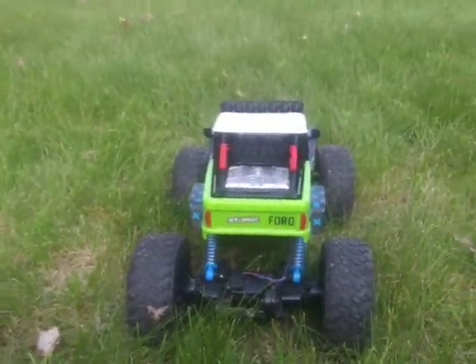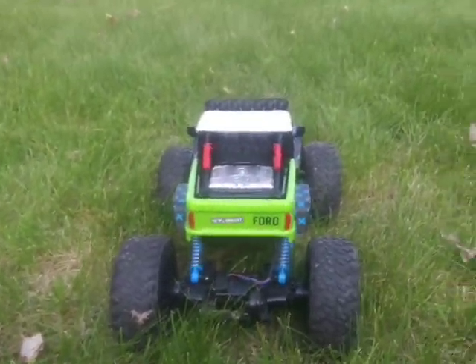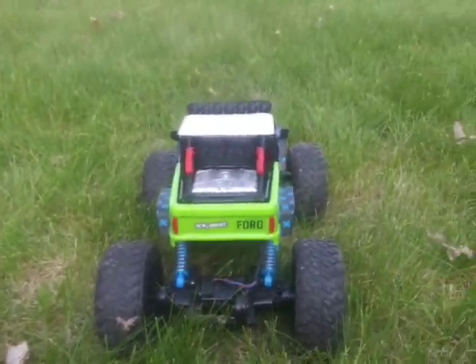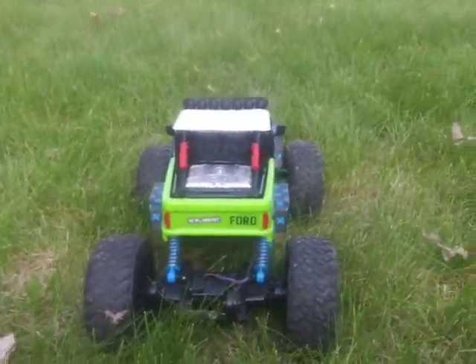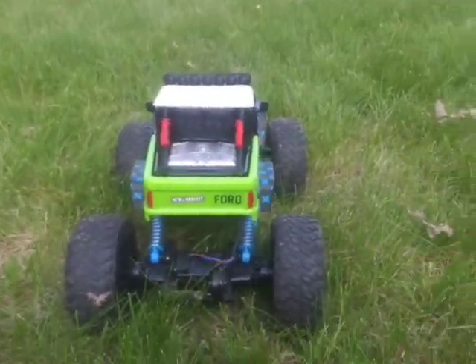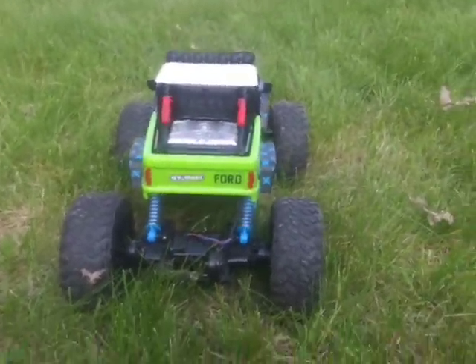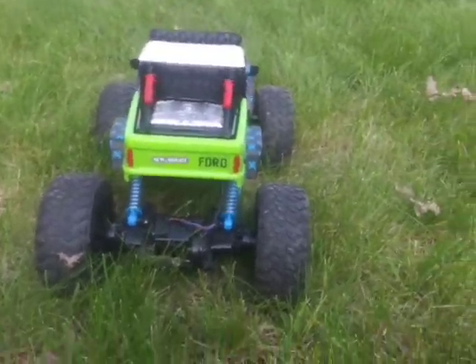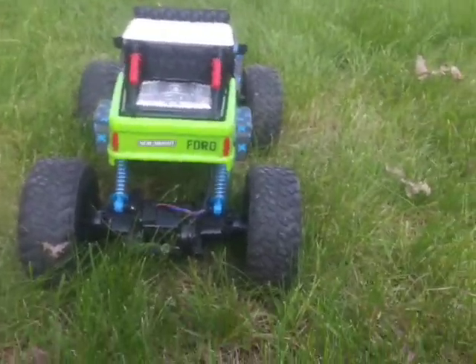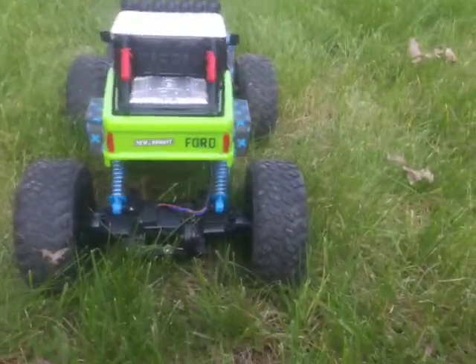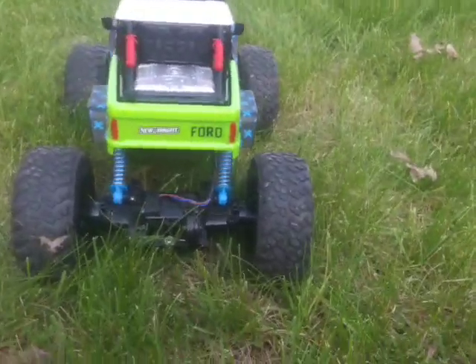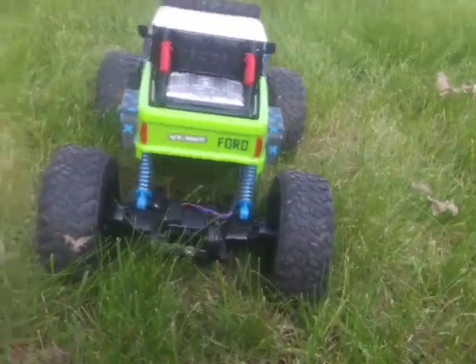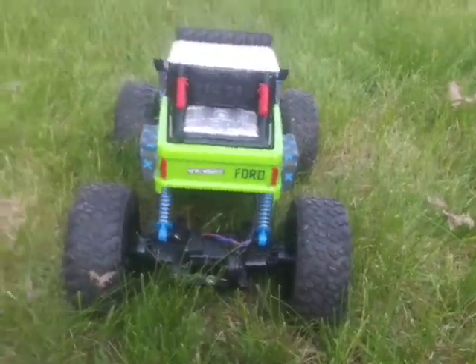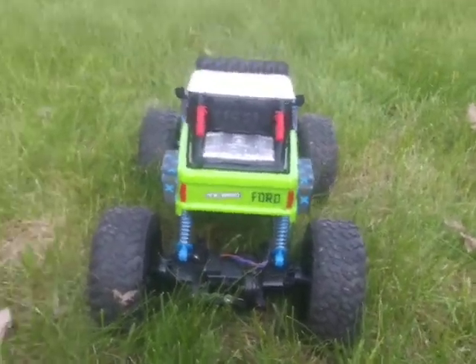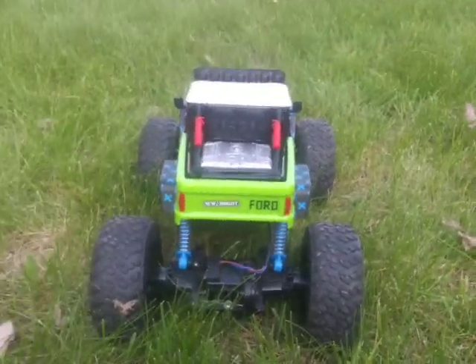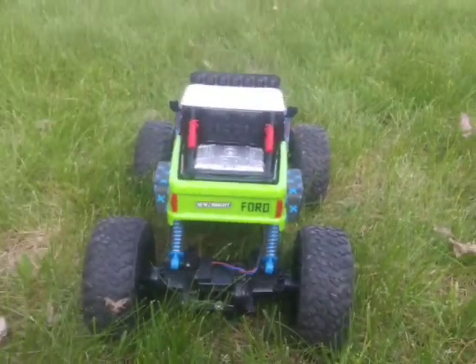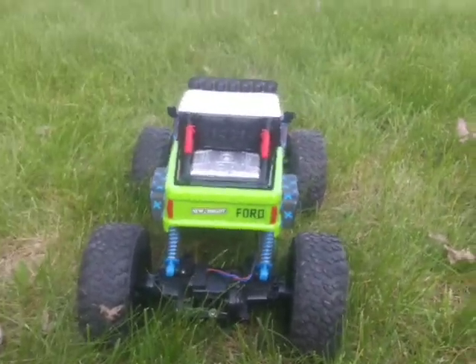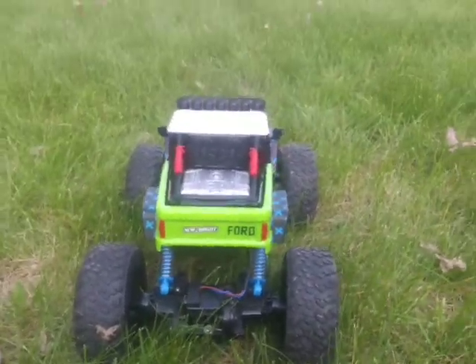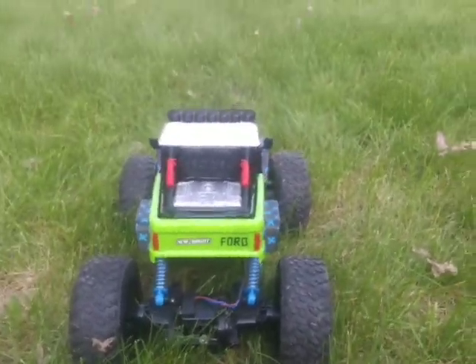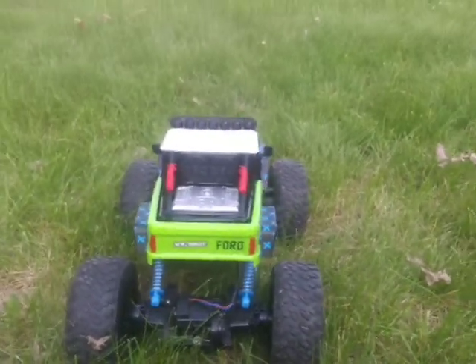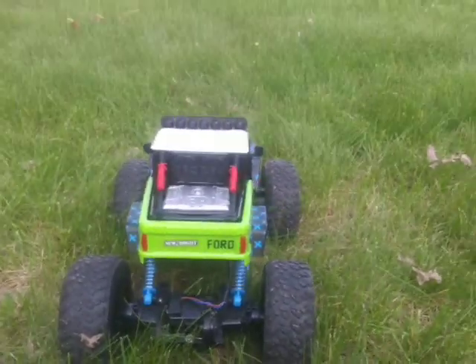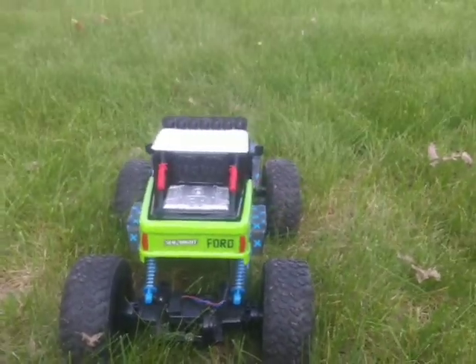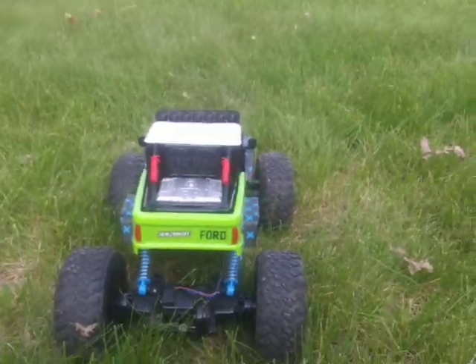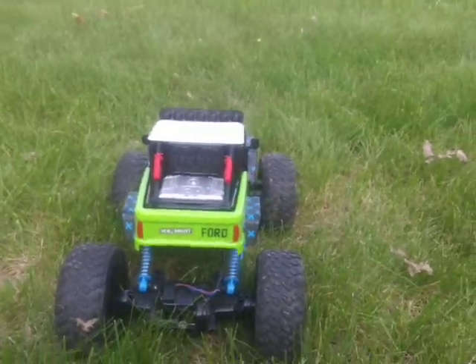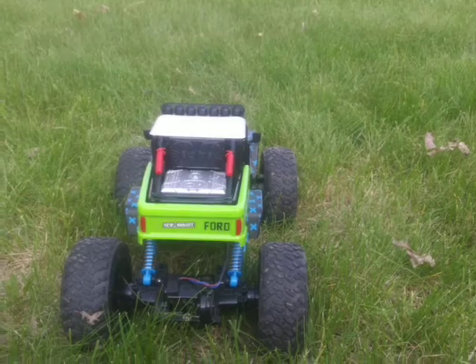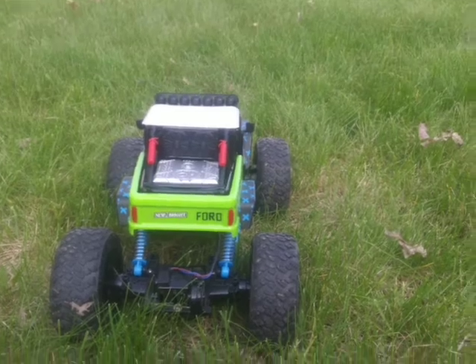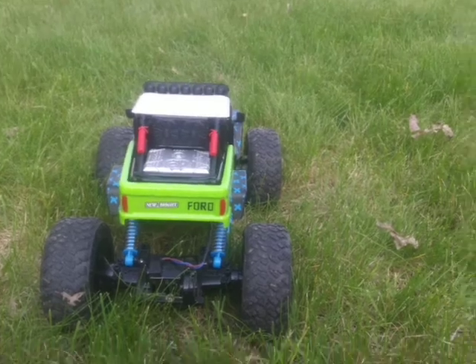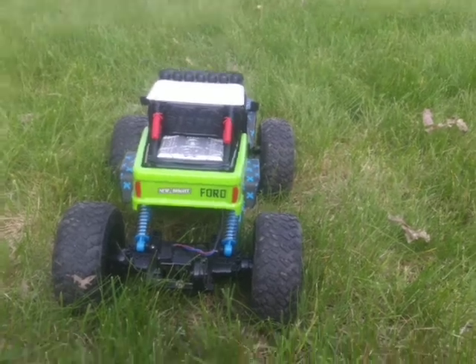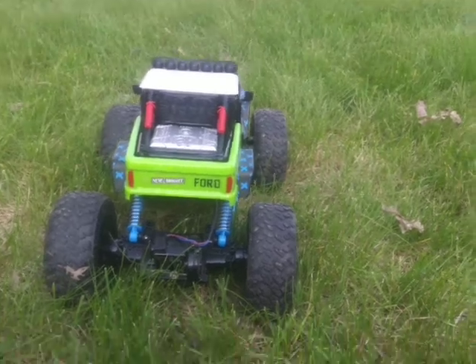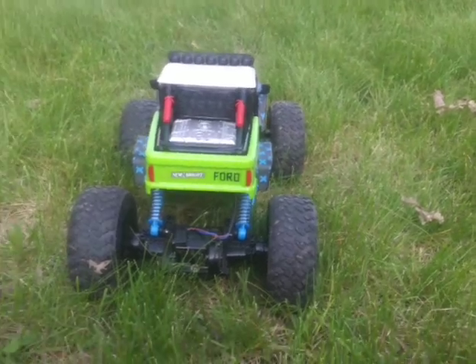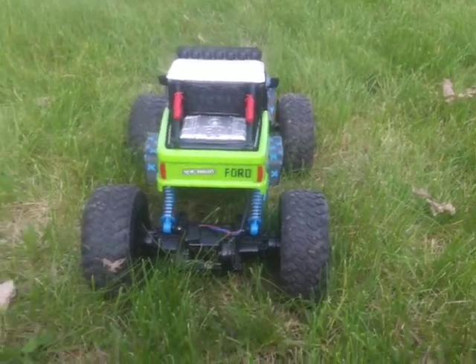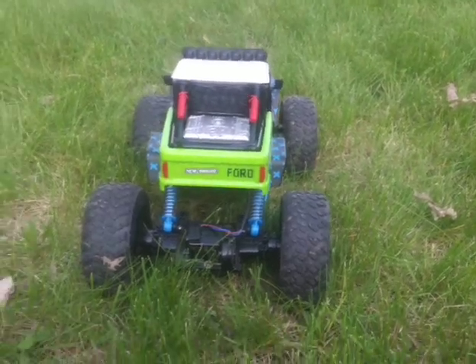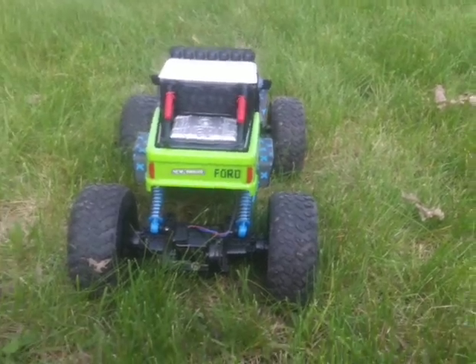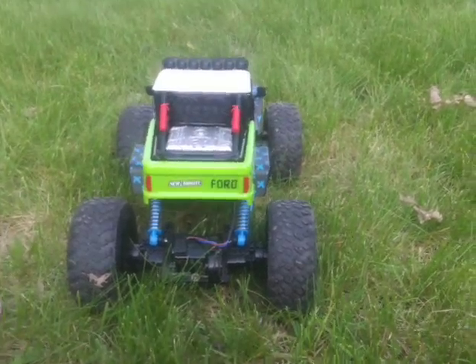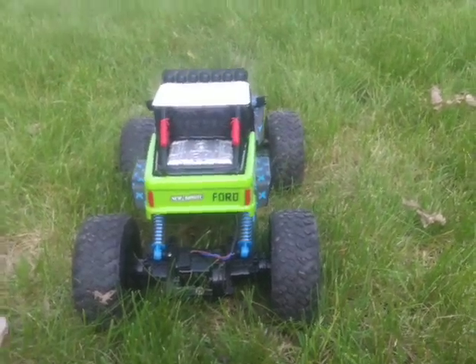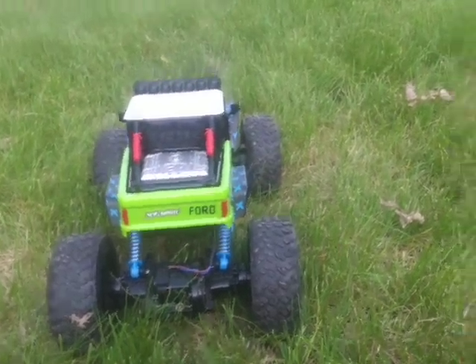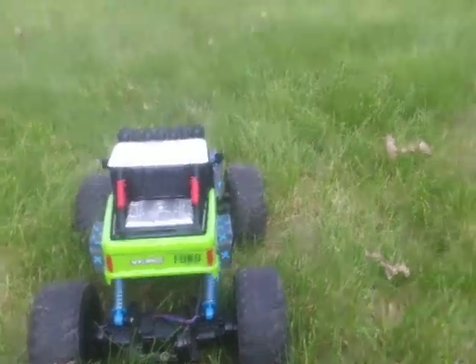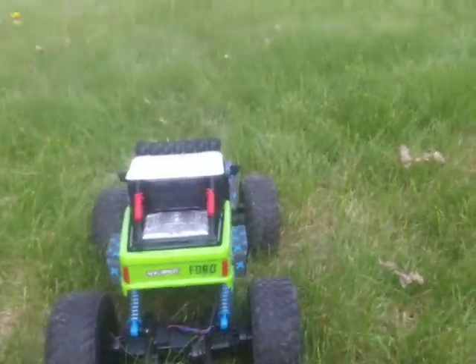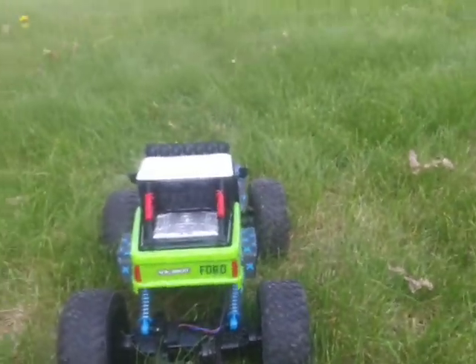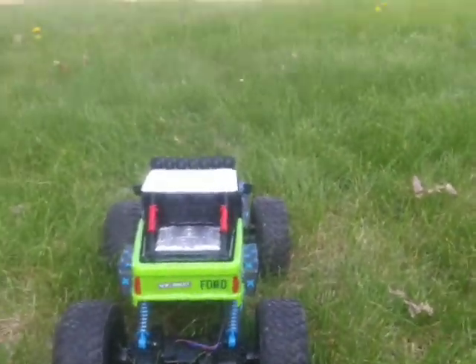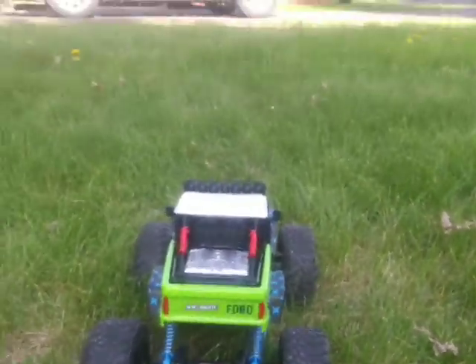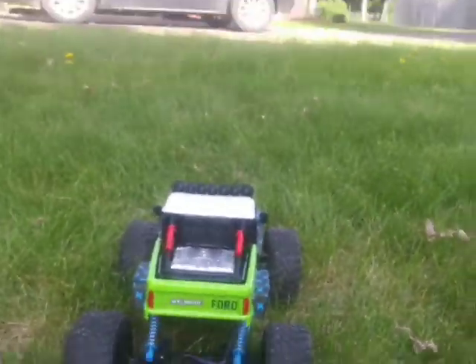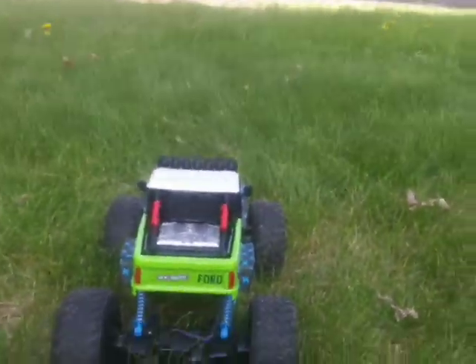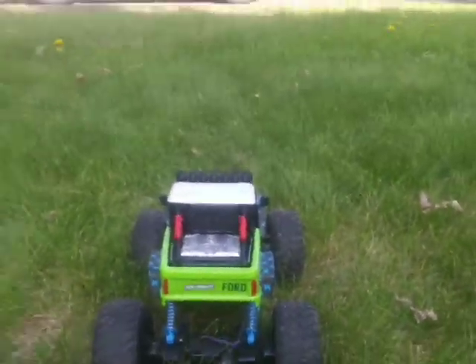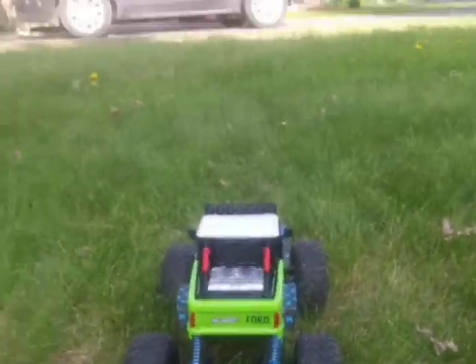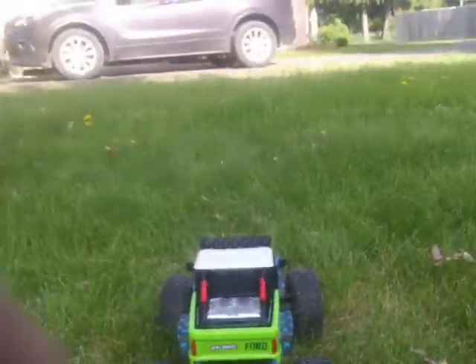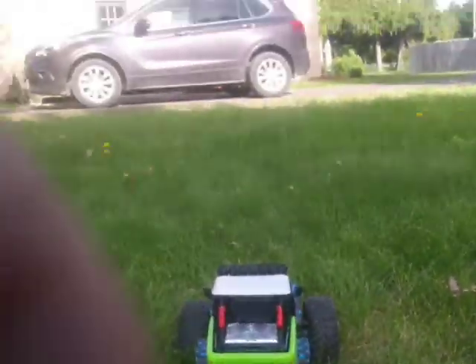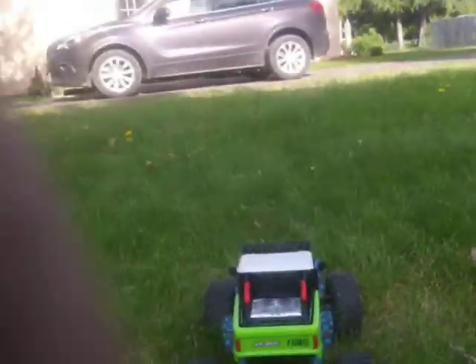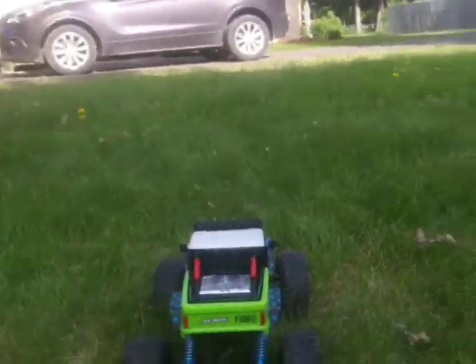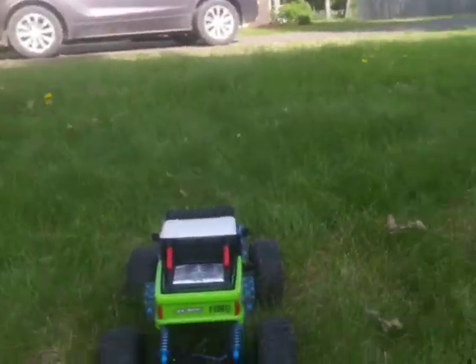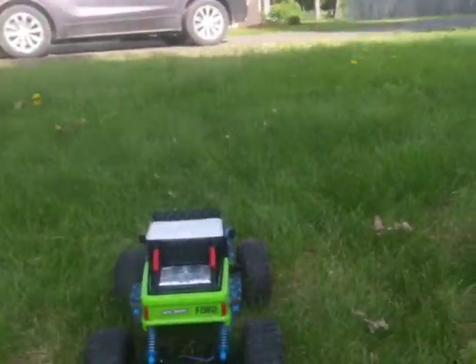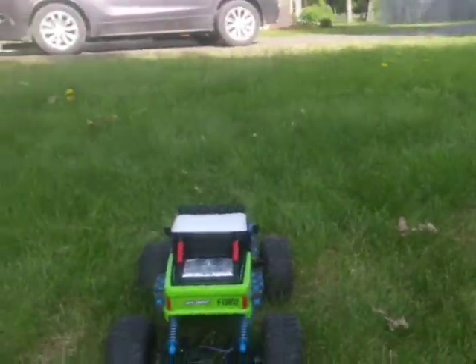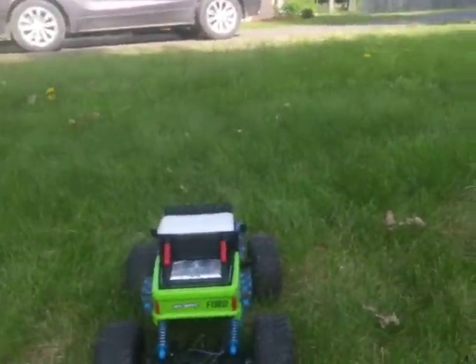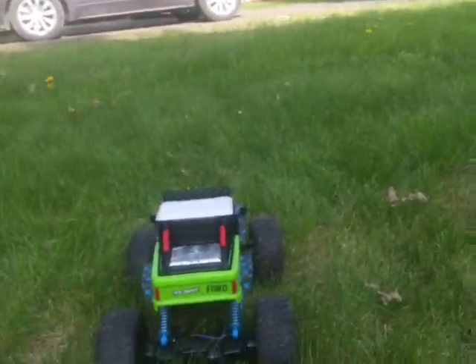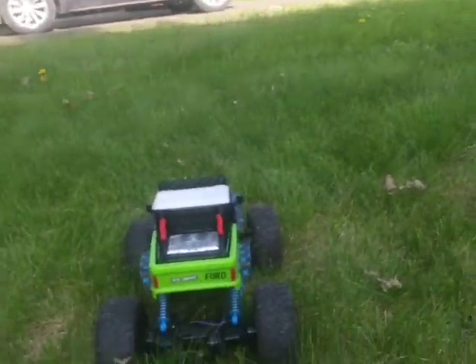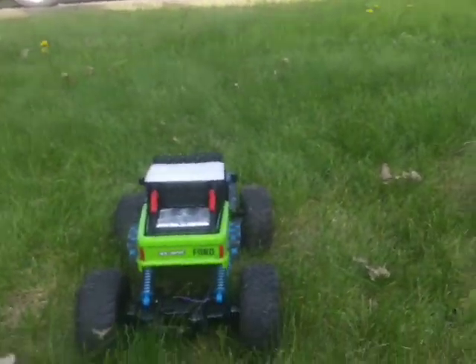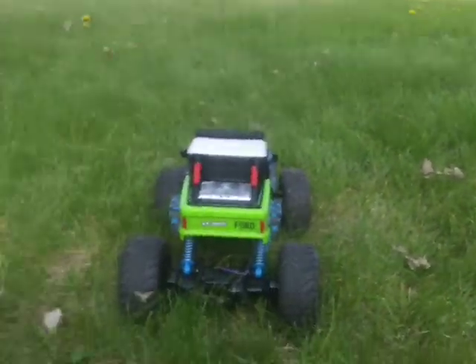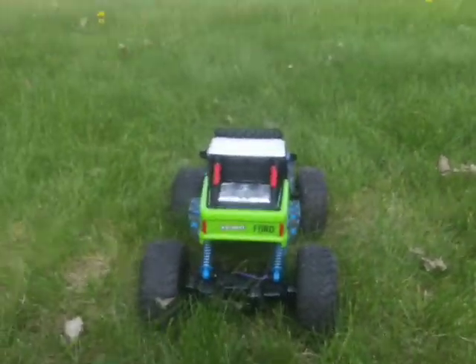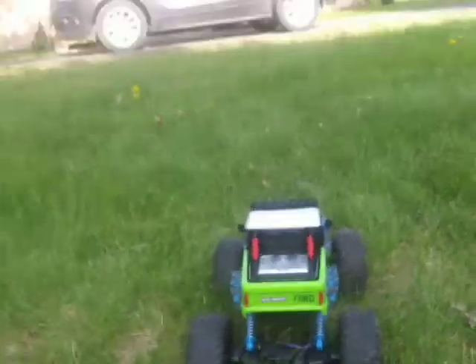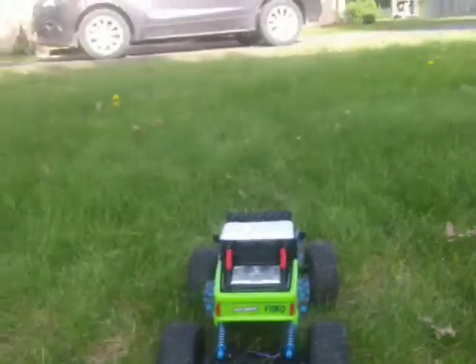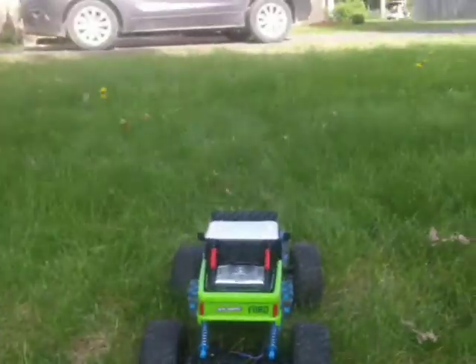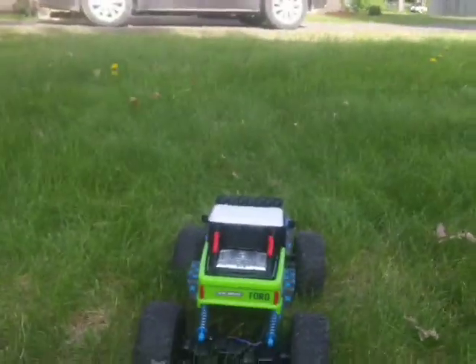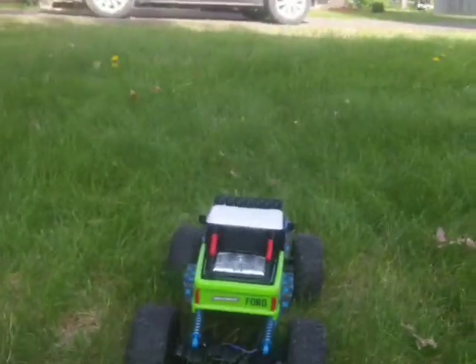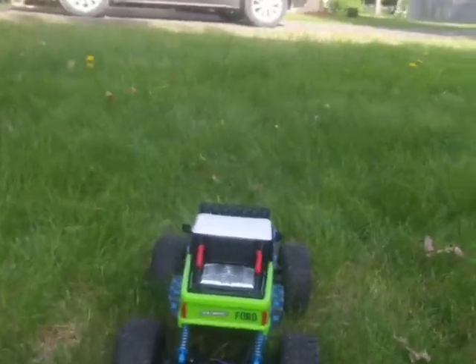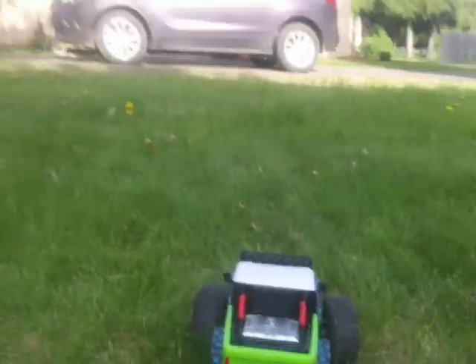I got this new RC car, so we'll show you how it works.